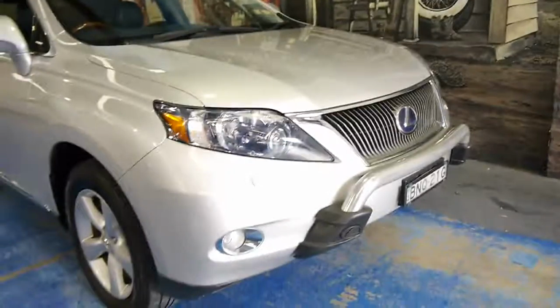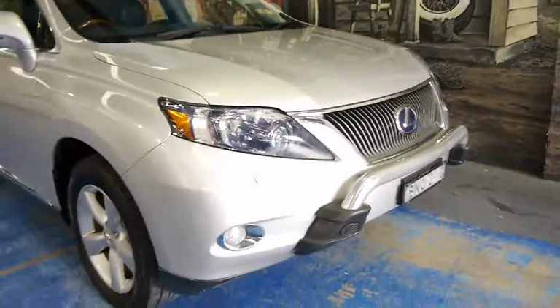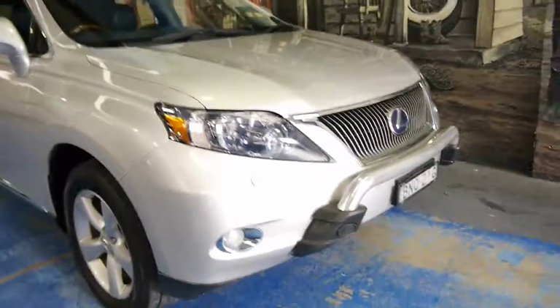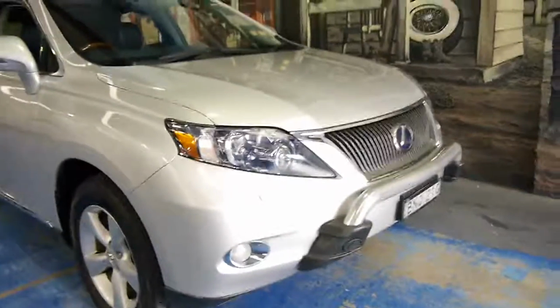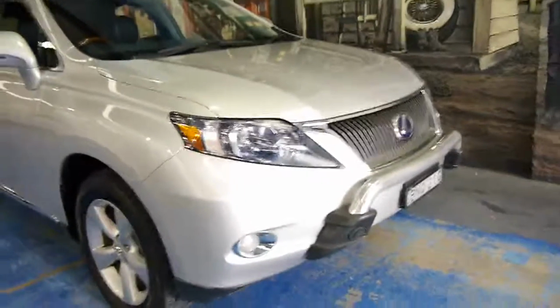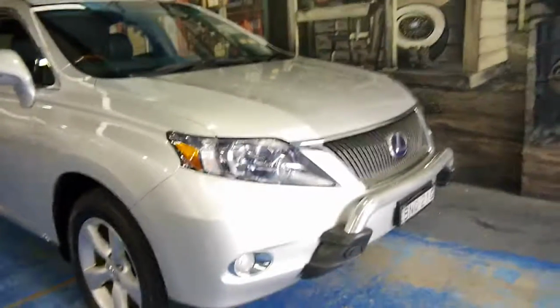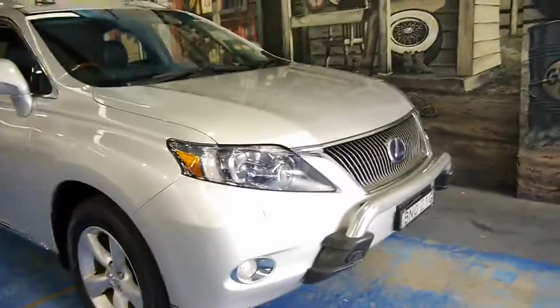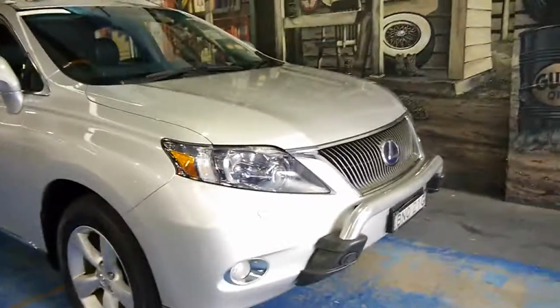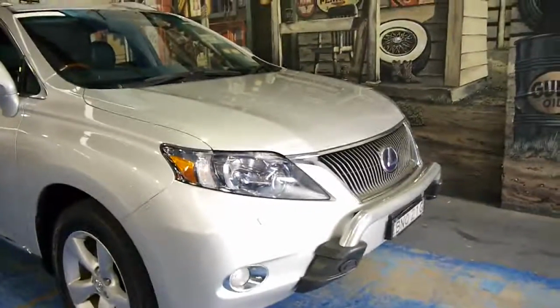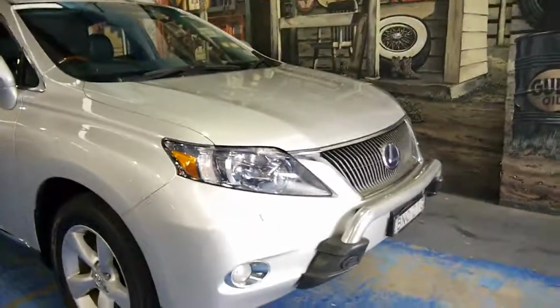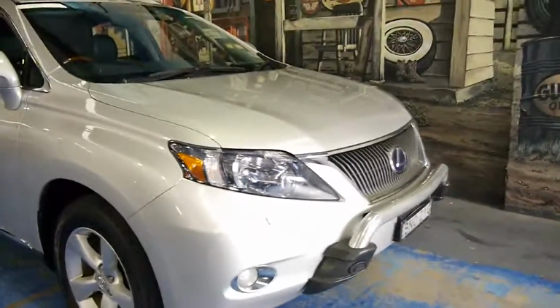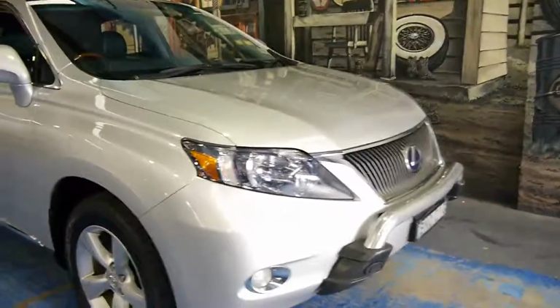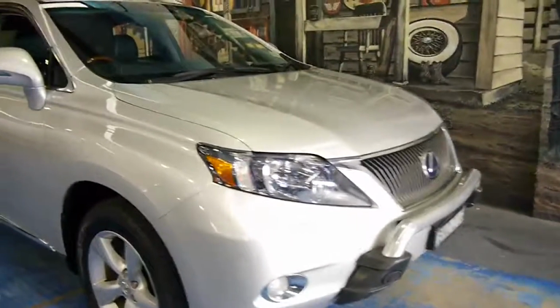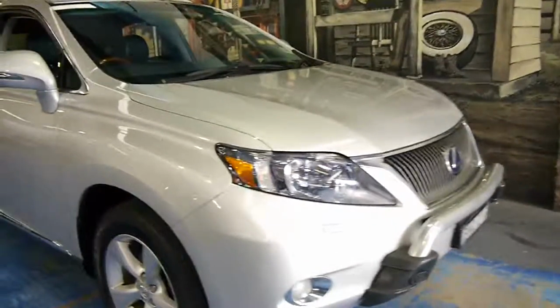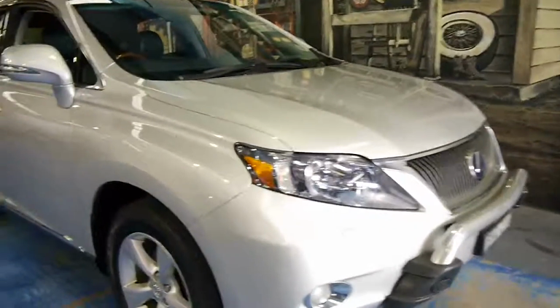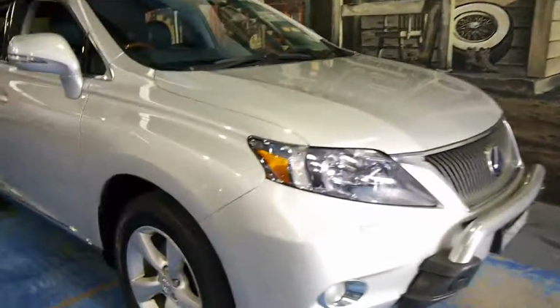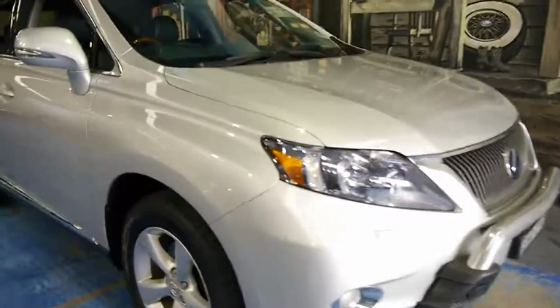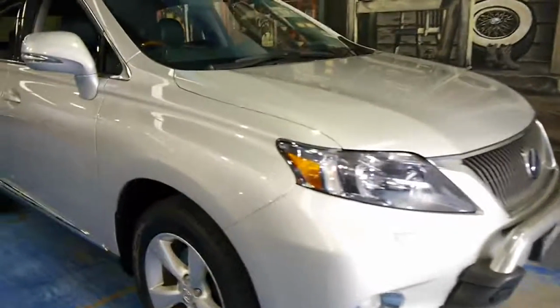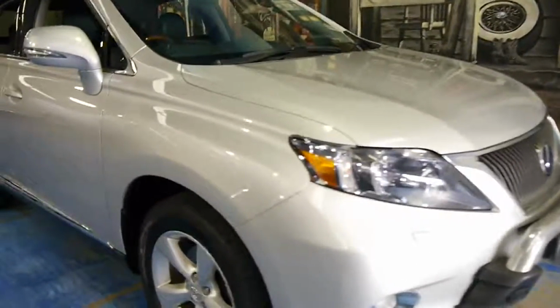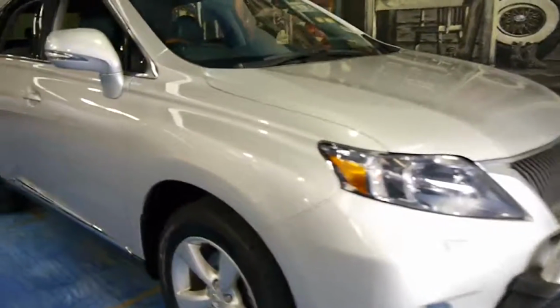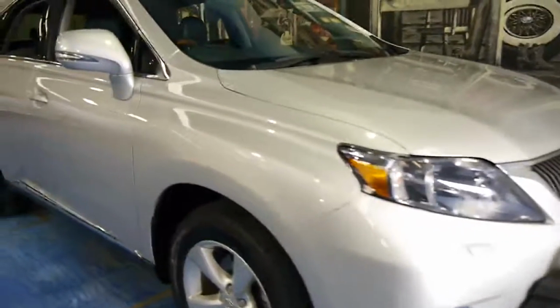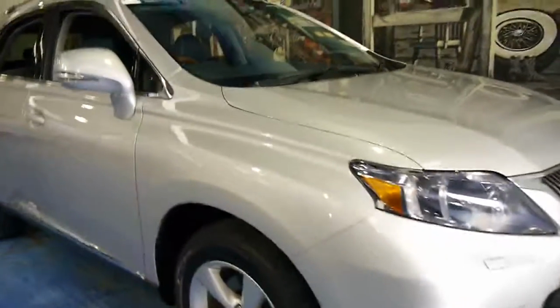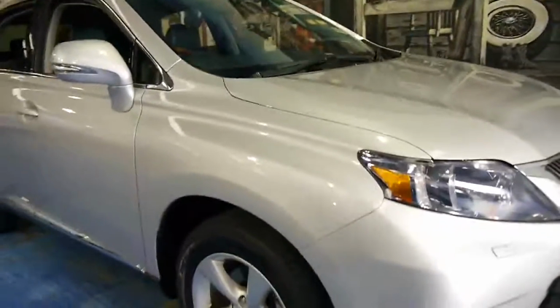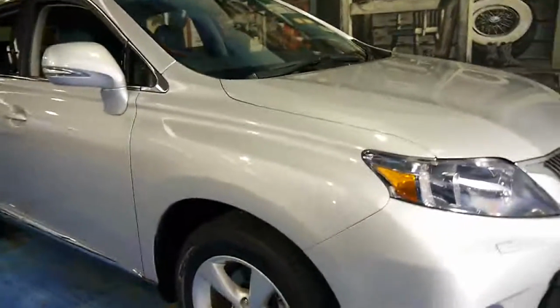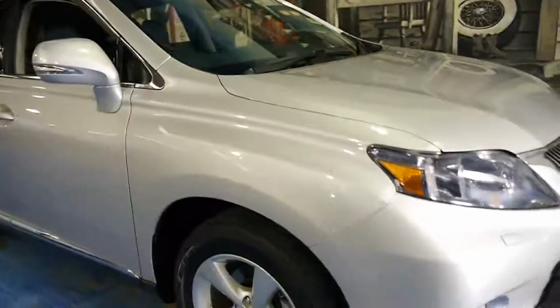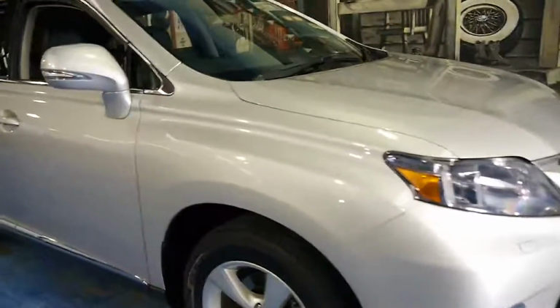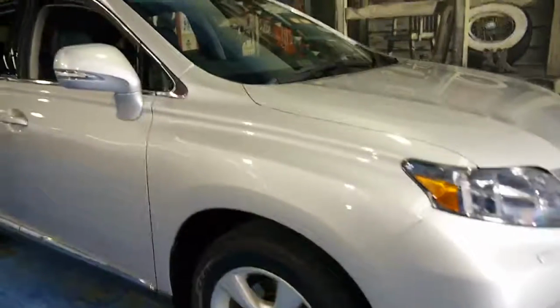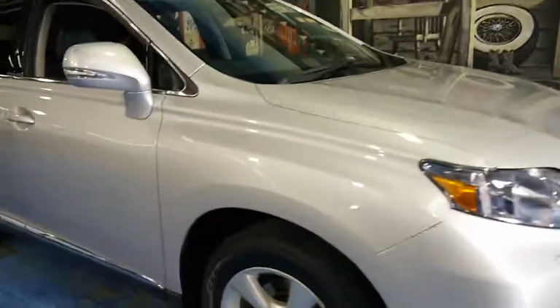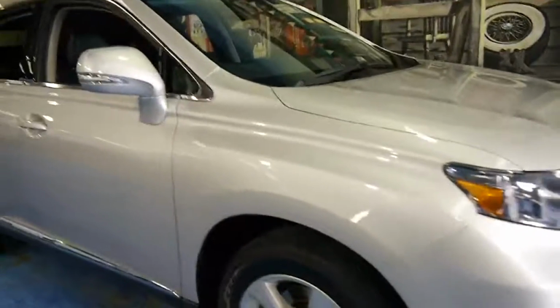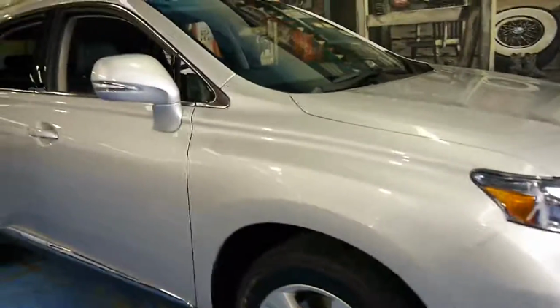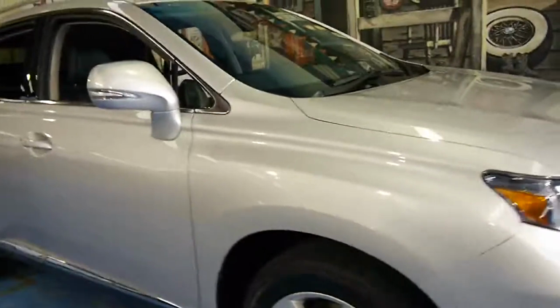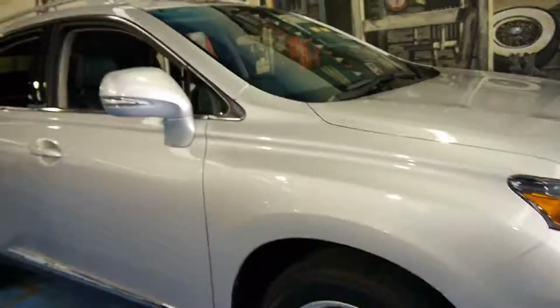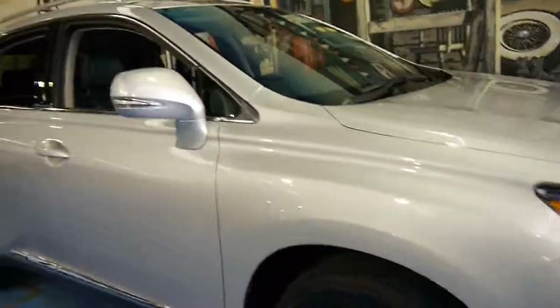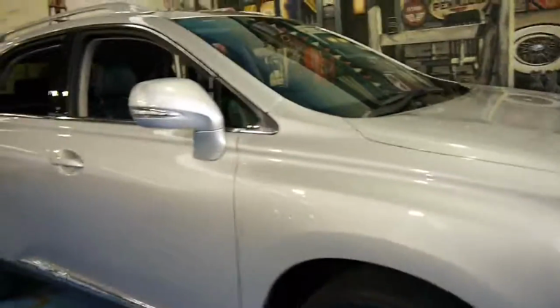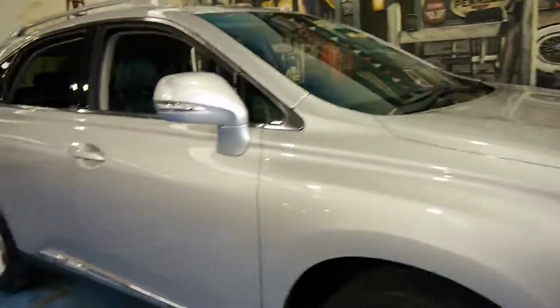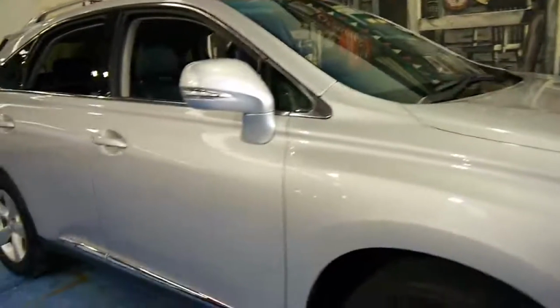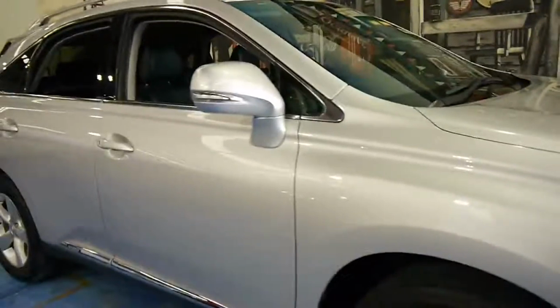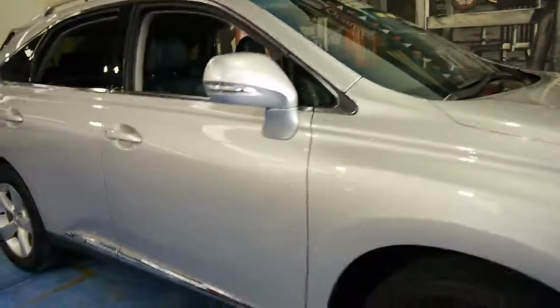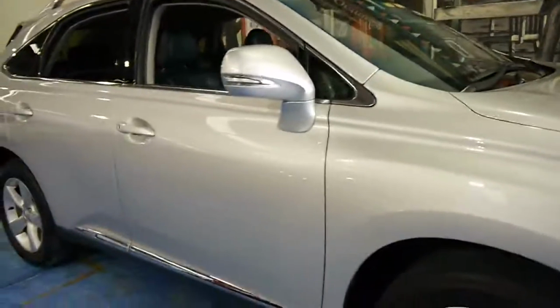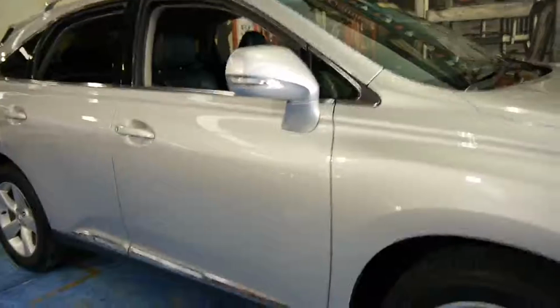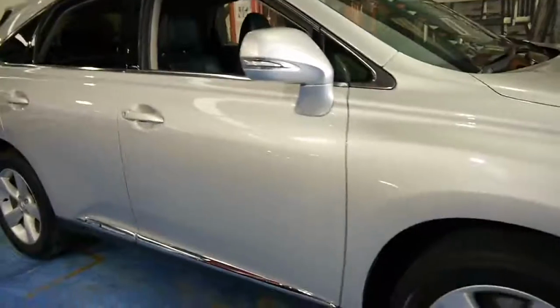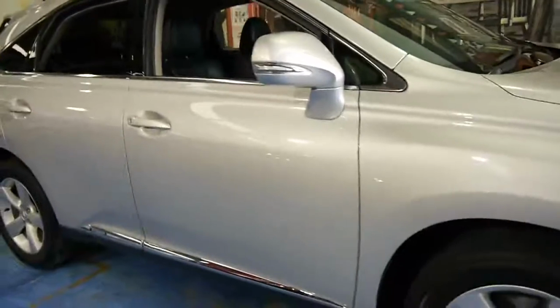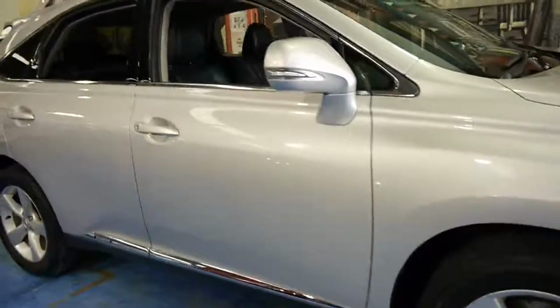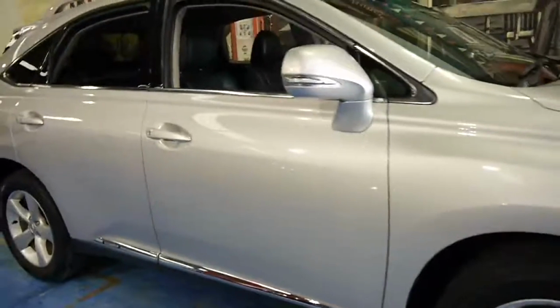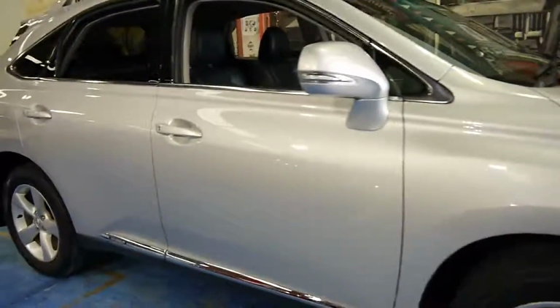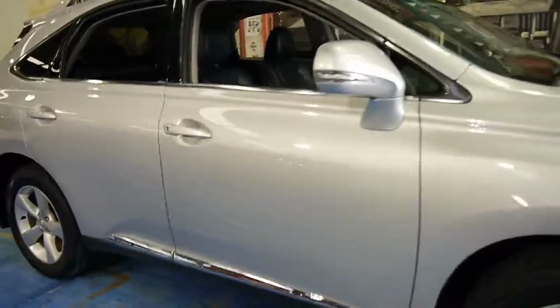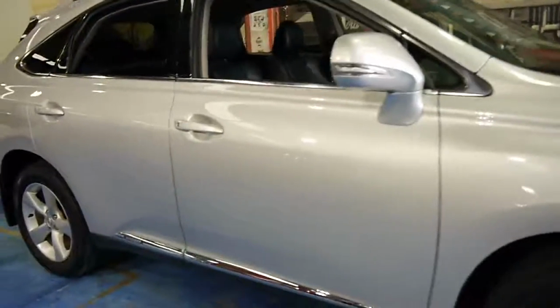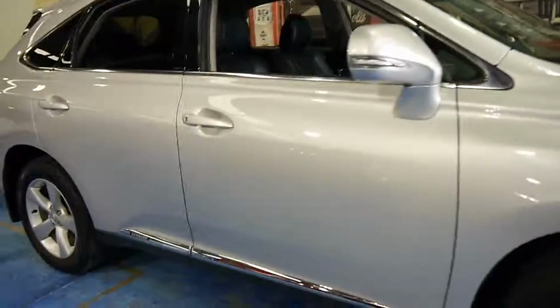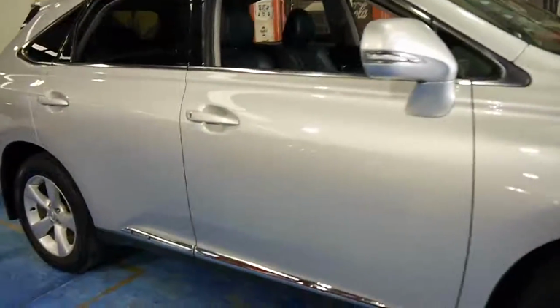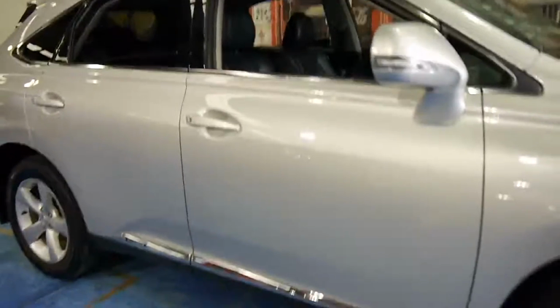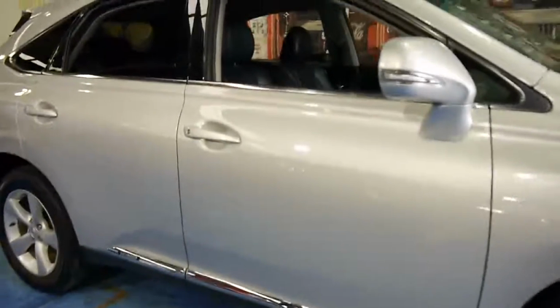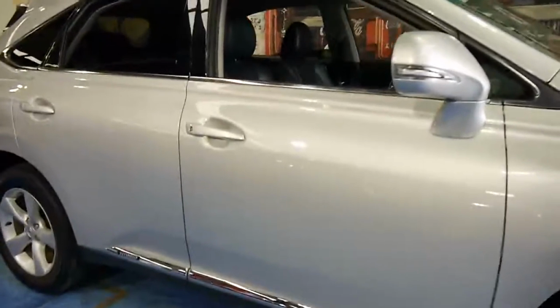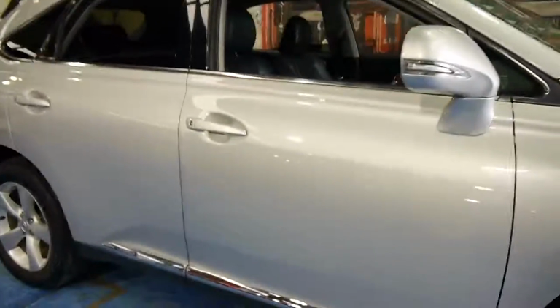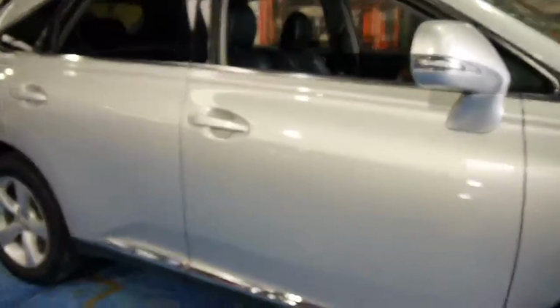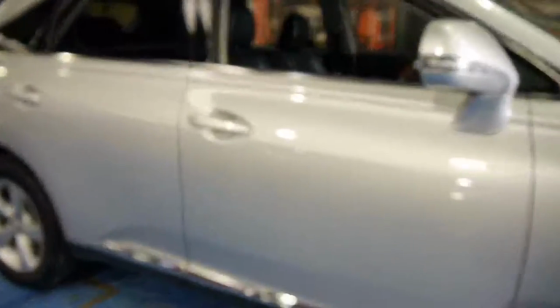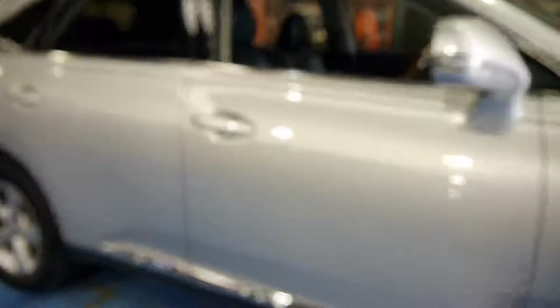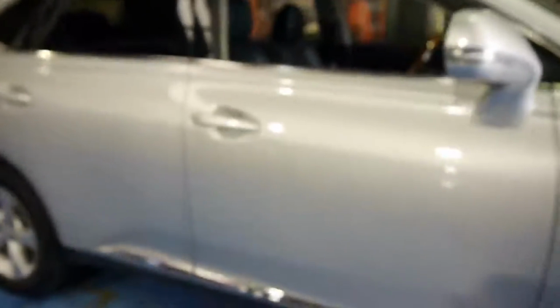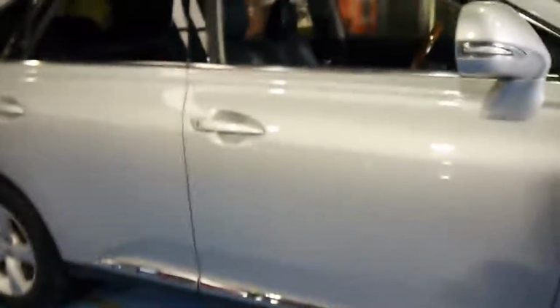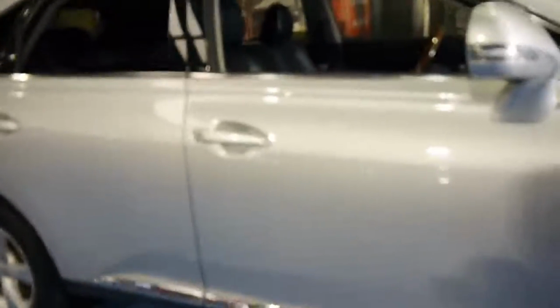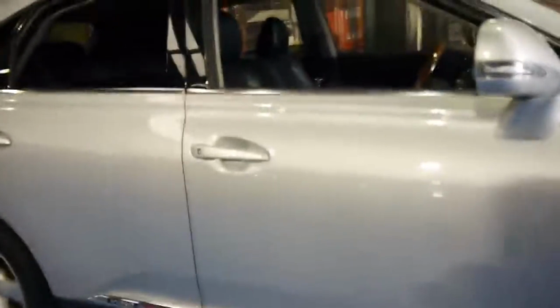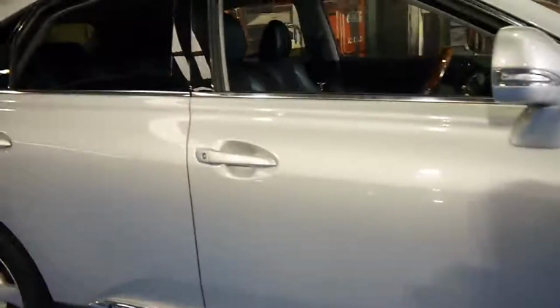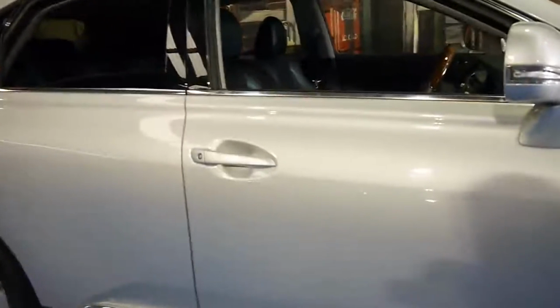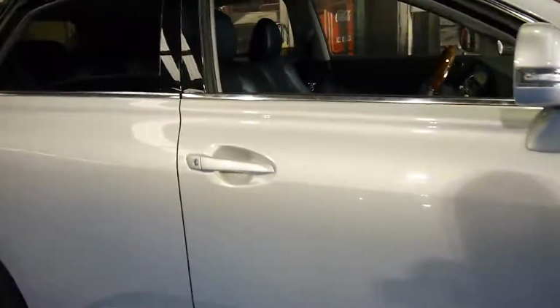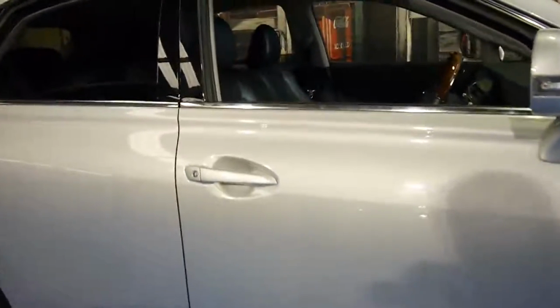The body is excellent. It's generally free from any scratches, scrapes, dents or whatever. The wheels are very good also.